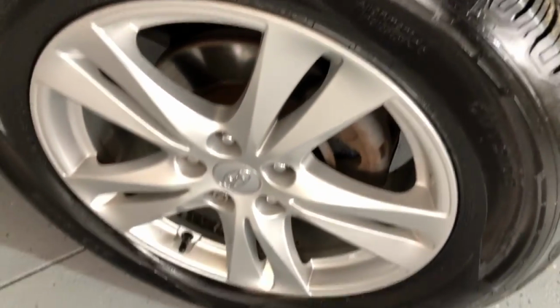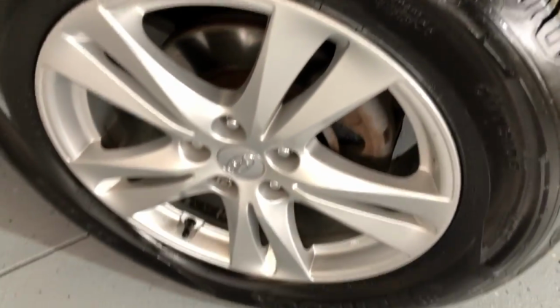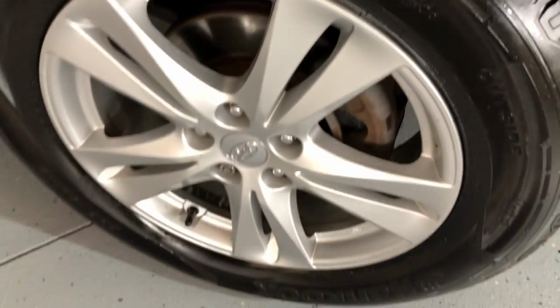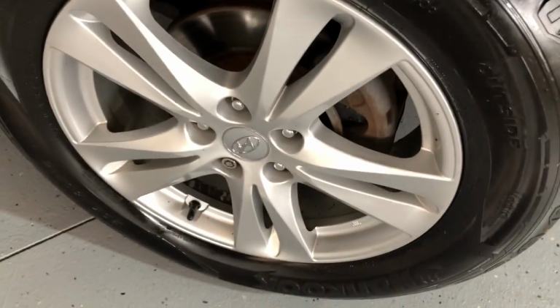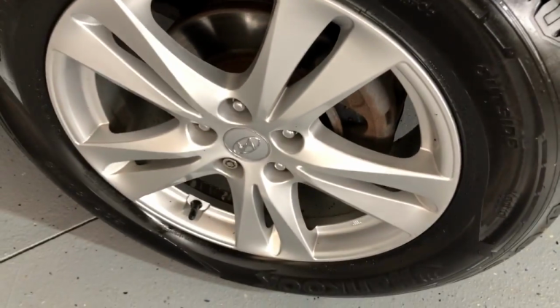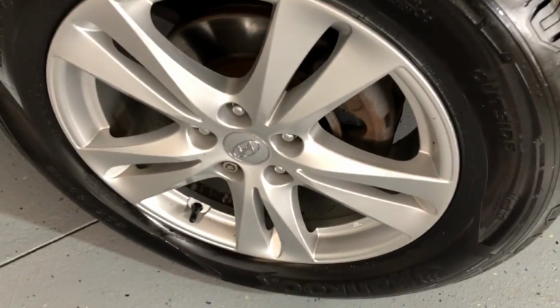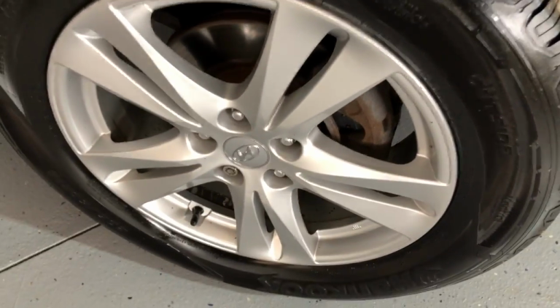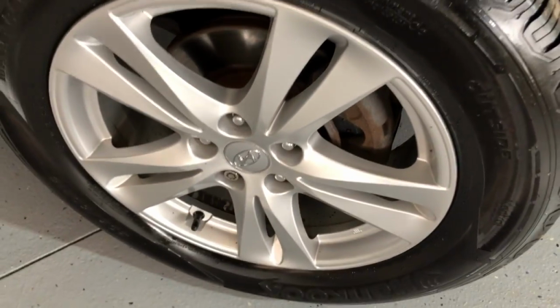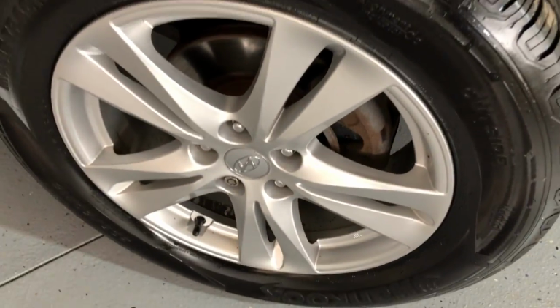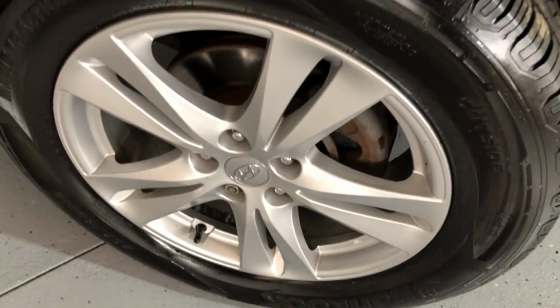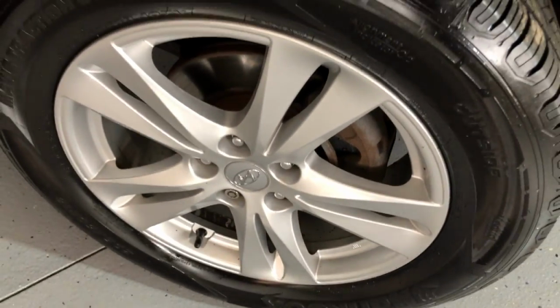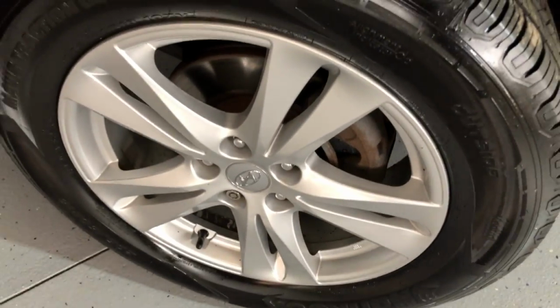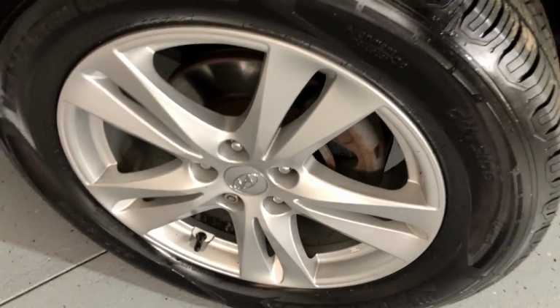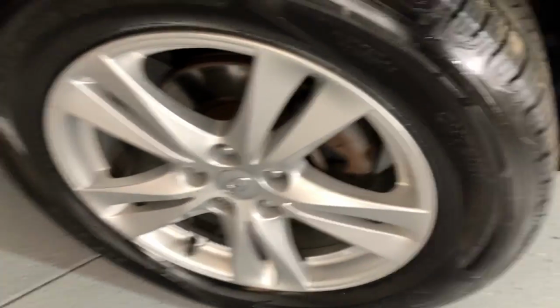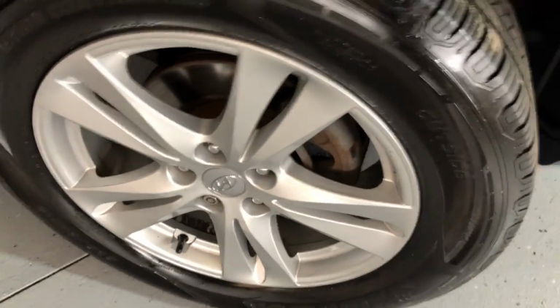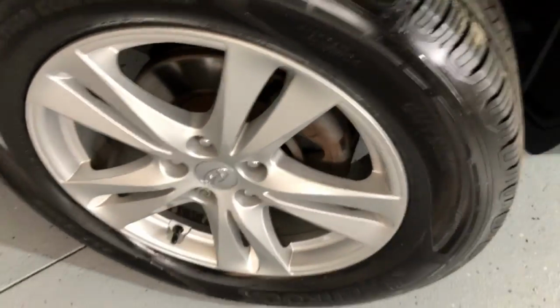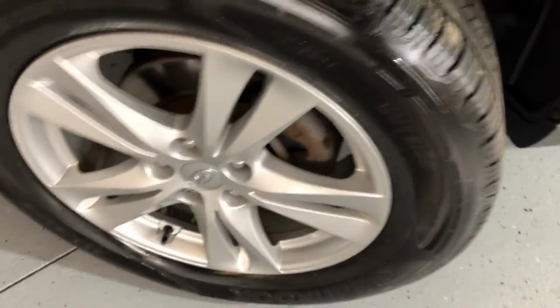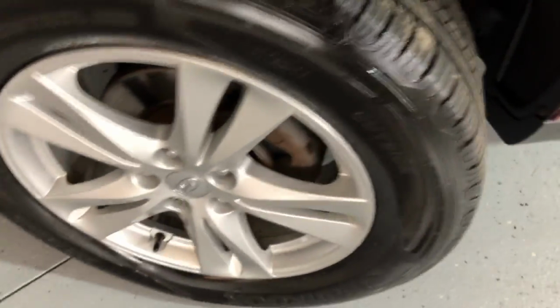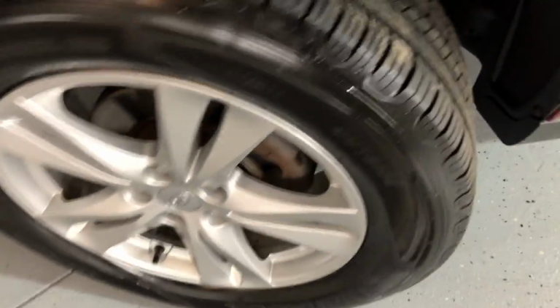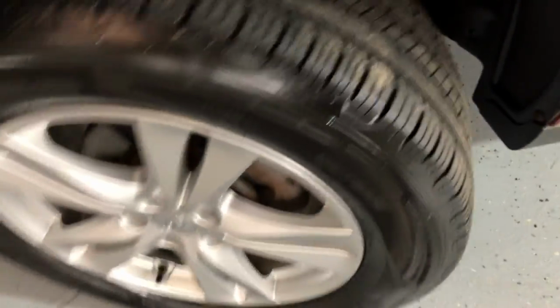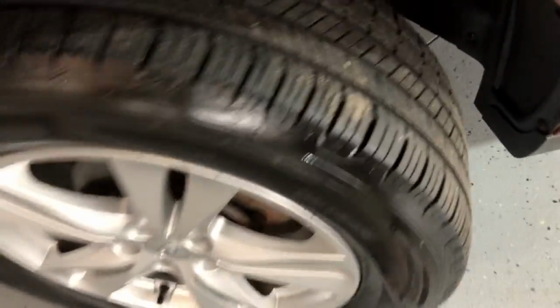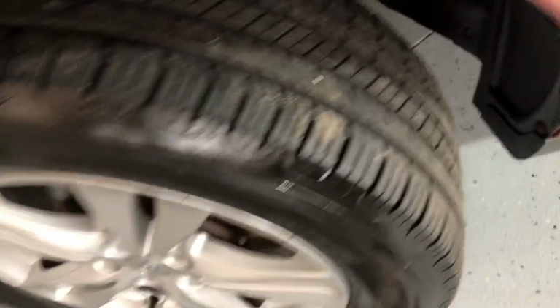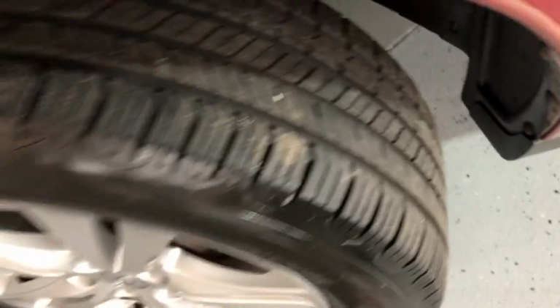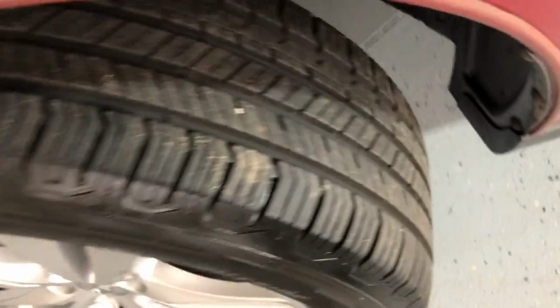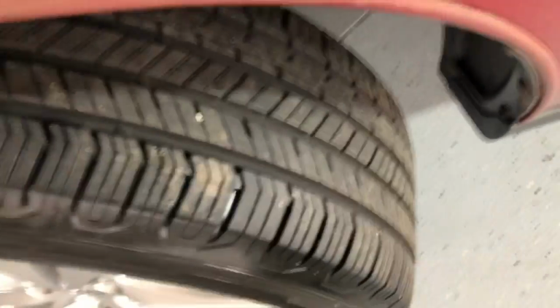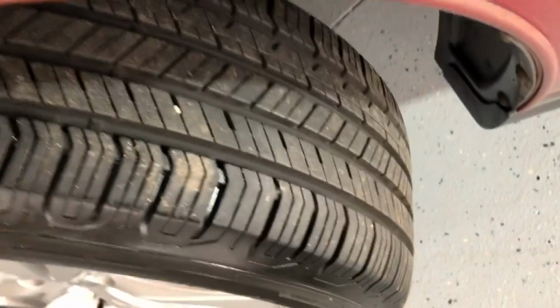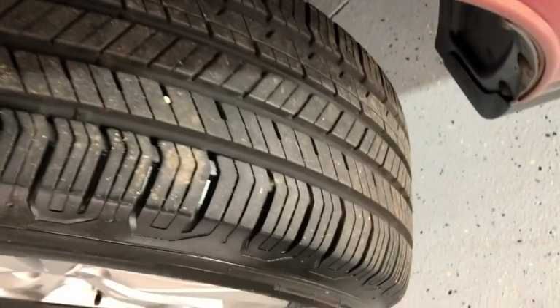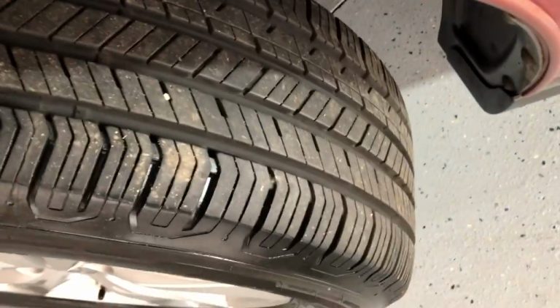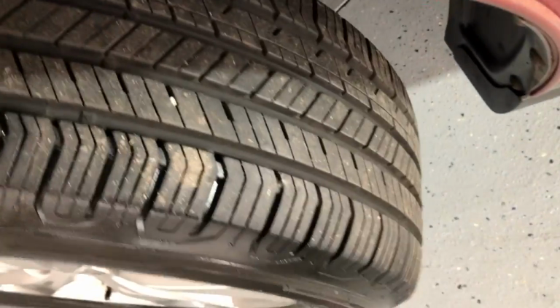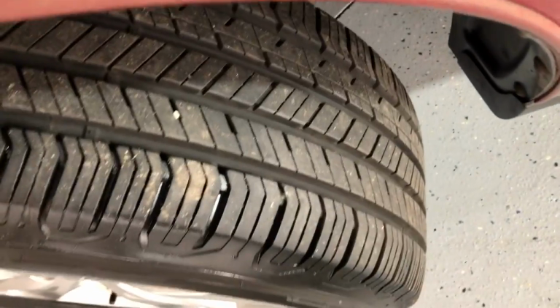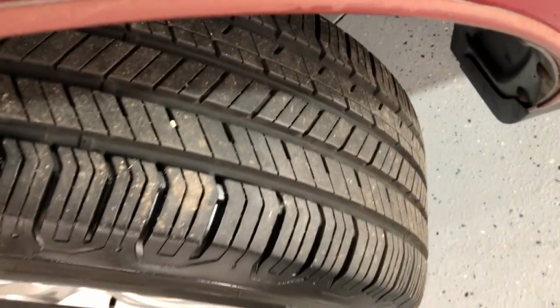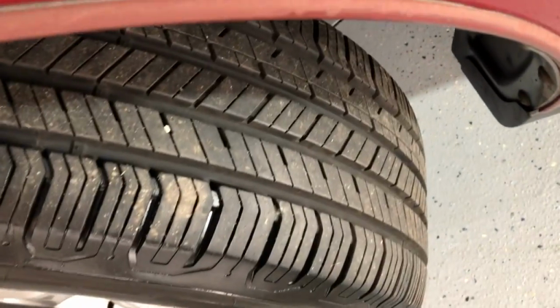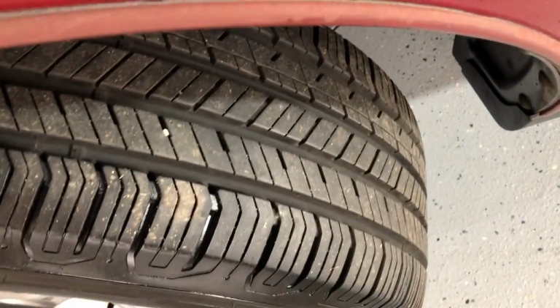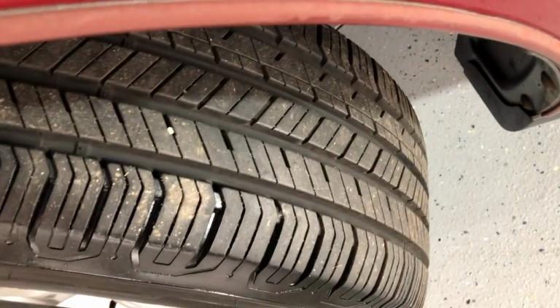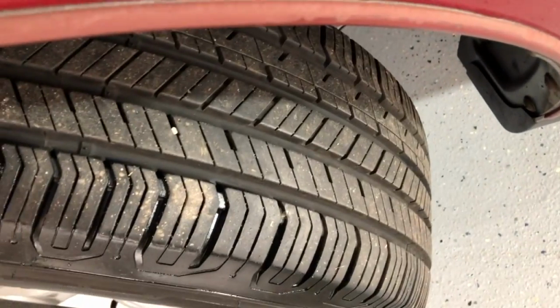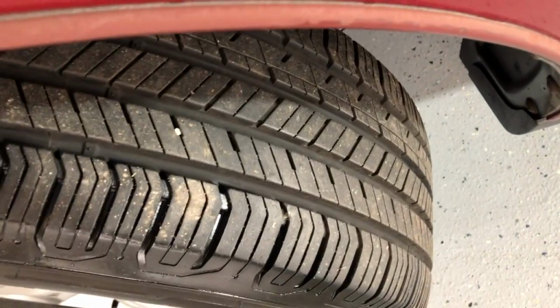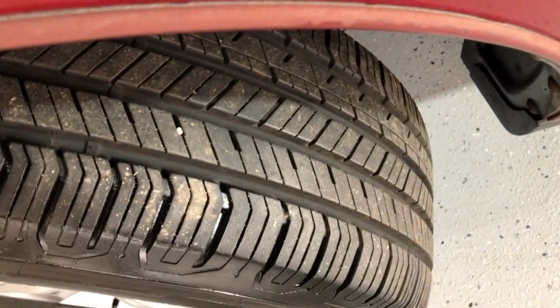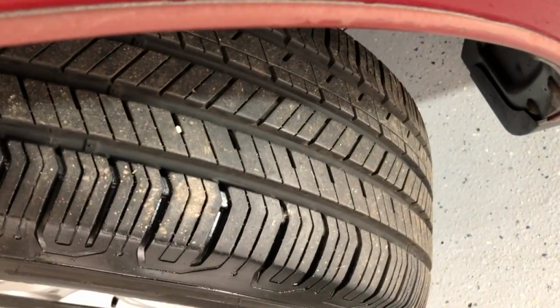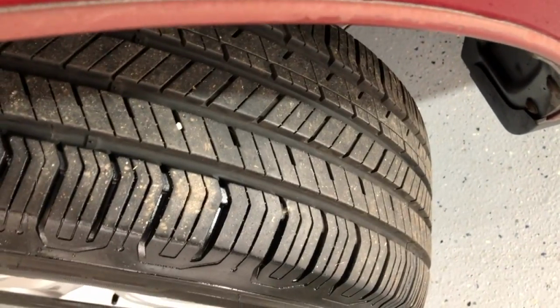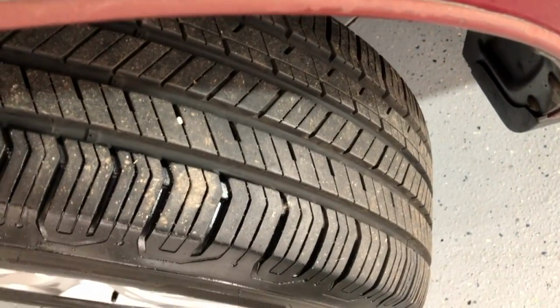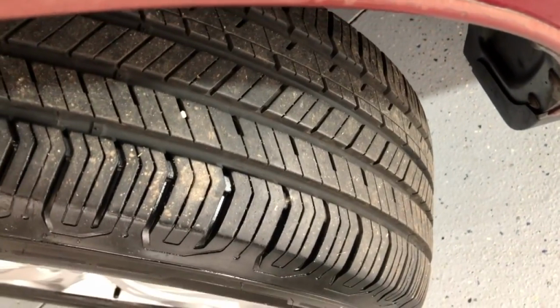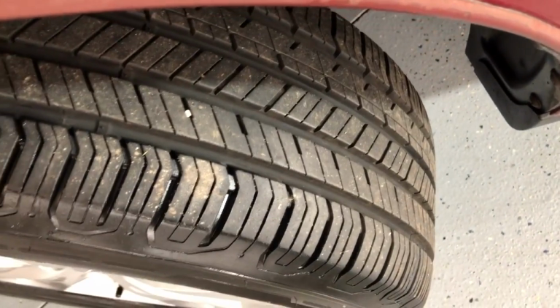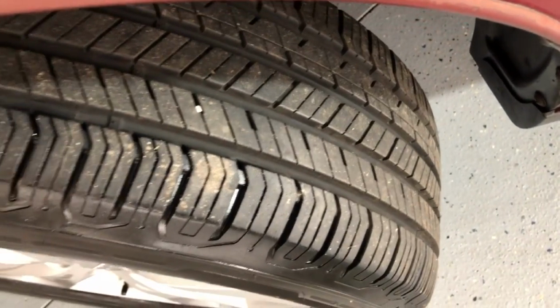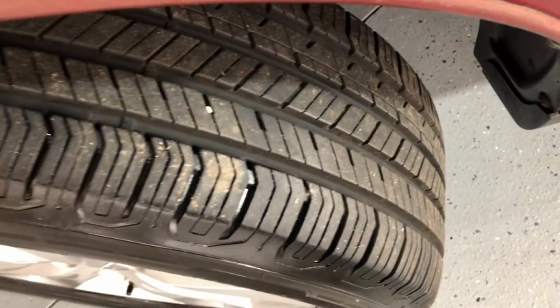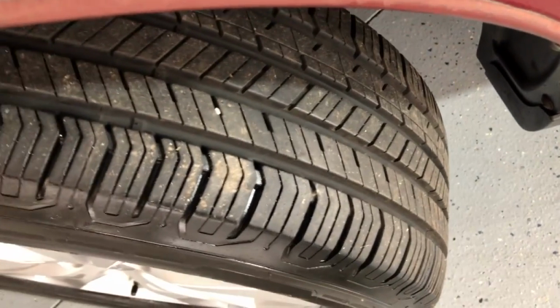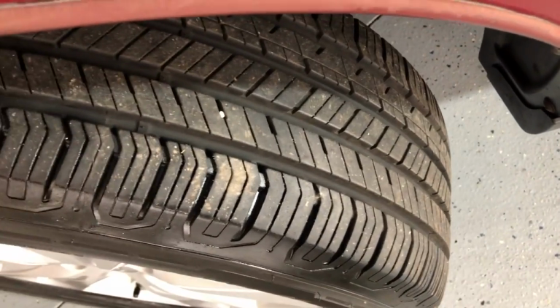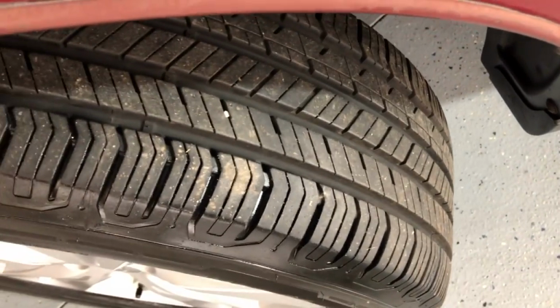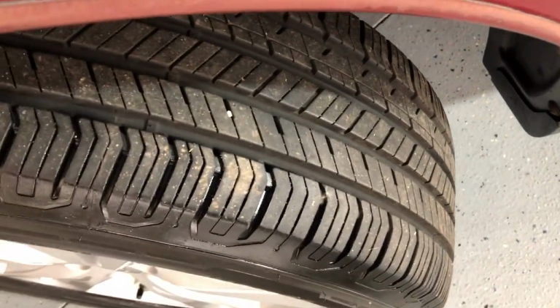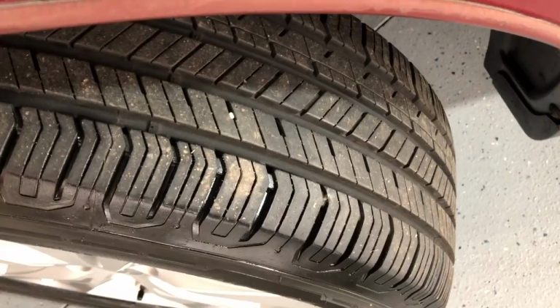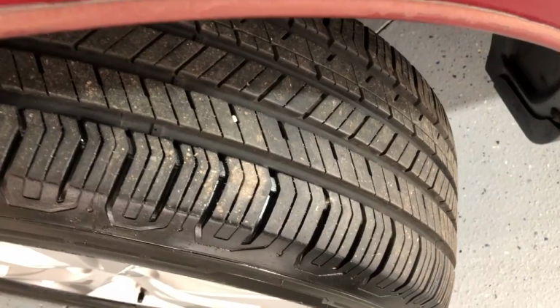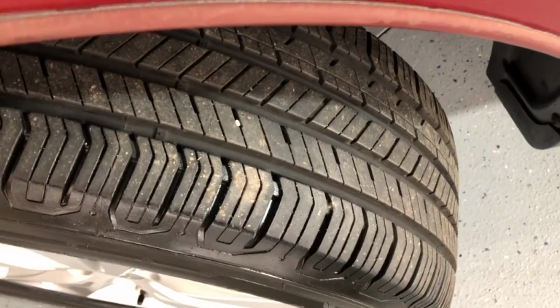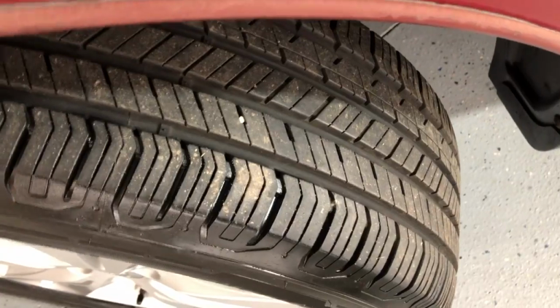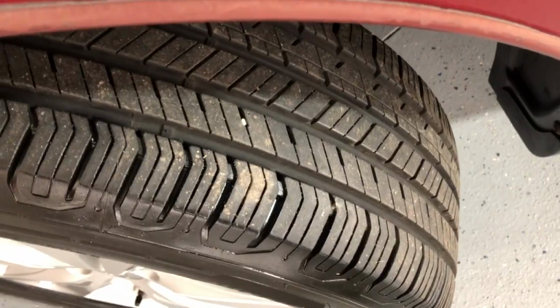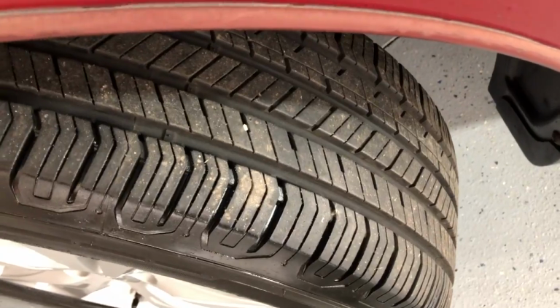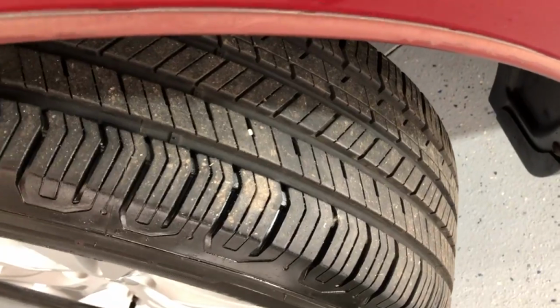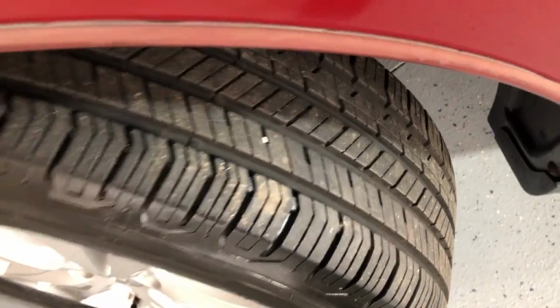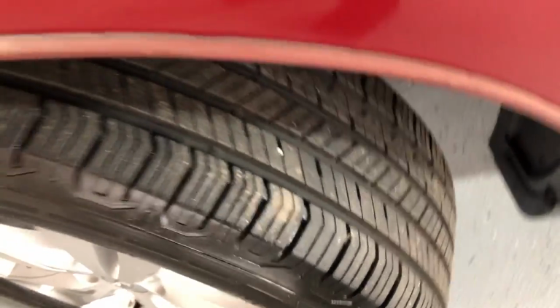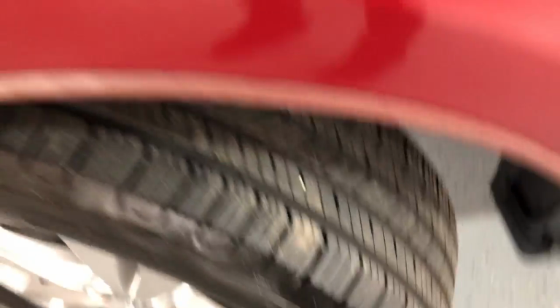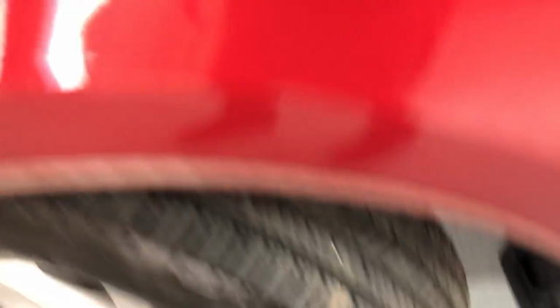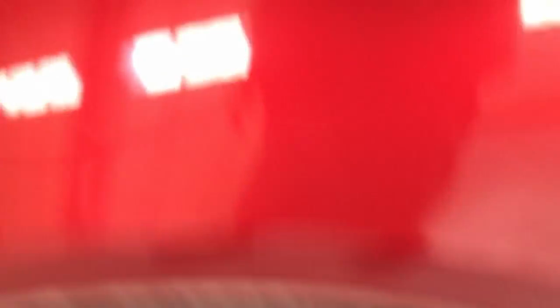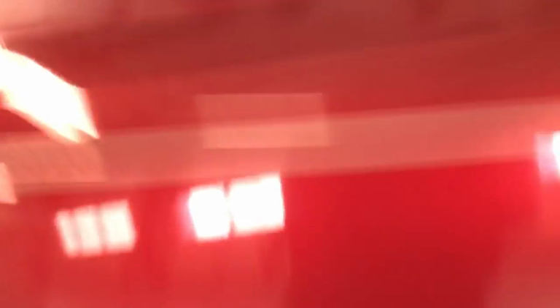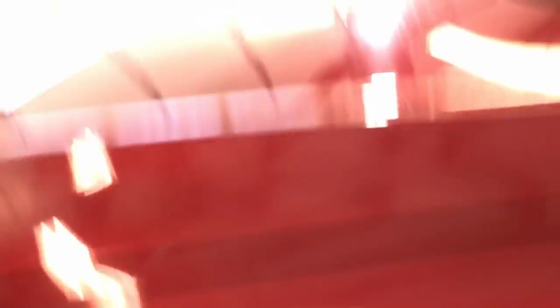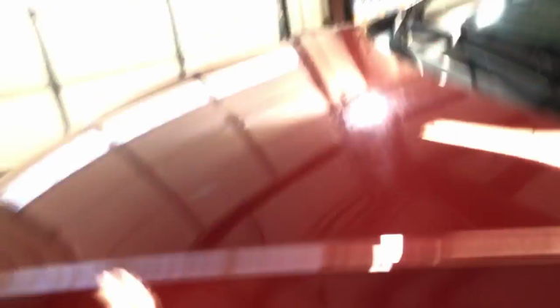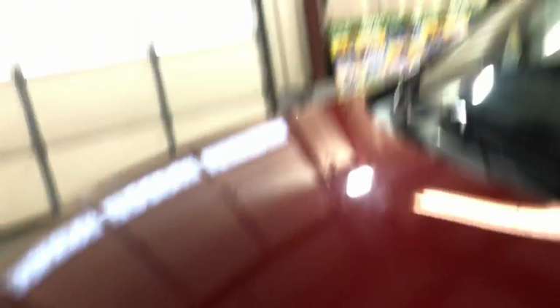Look at these beautiful alloy wheels — they are free of scuffs and very nice. All matching Hankook tires in great shape.